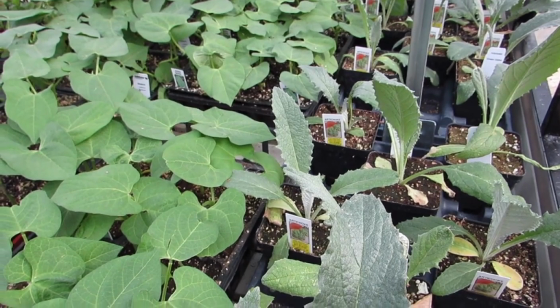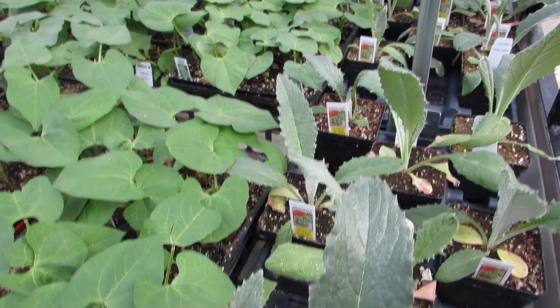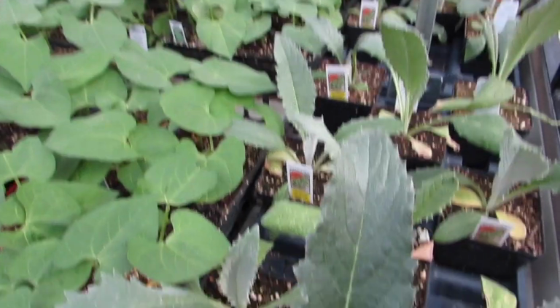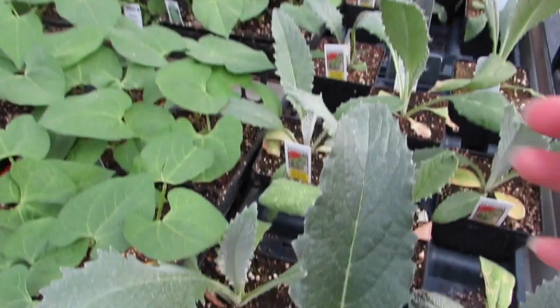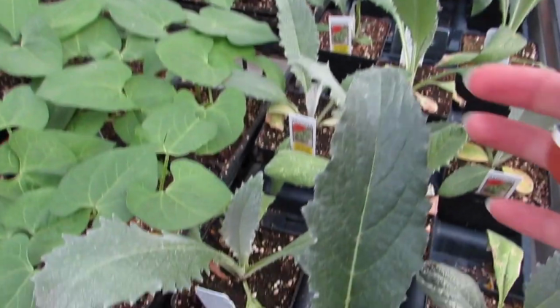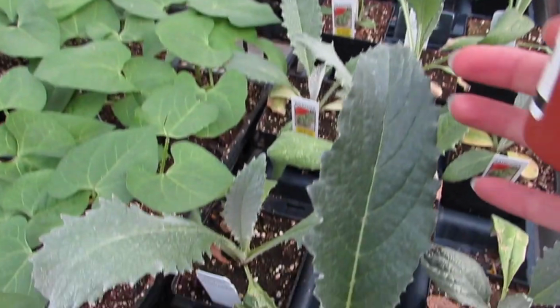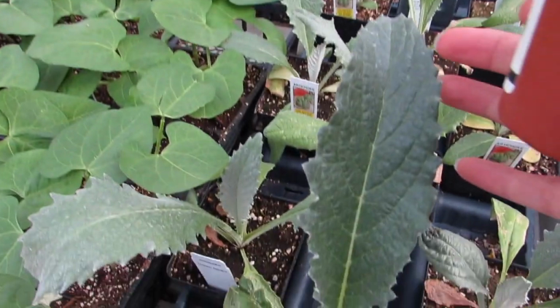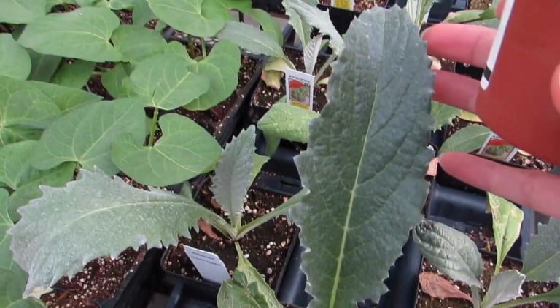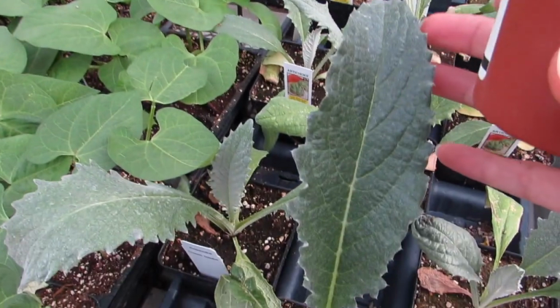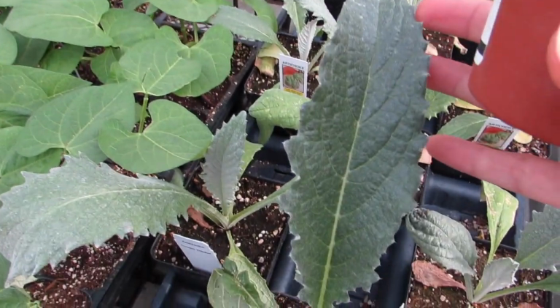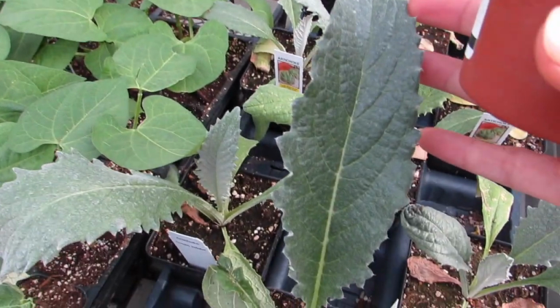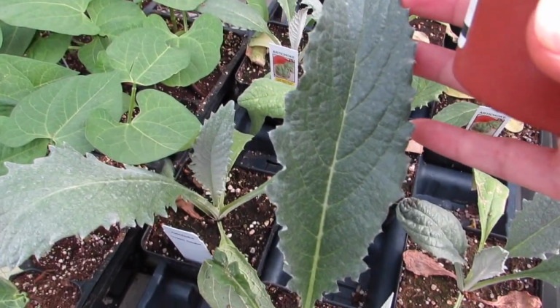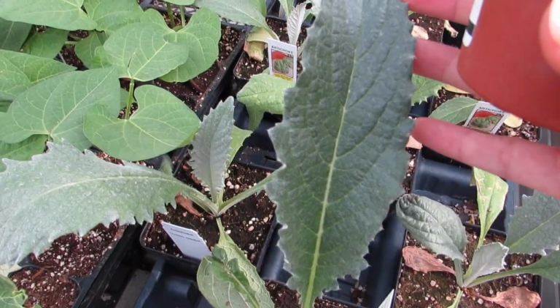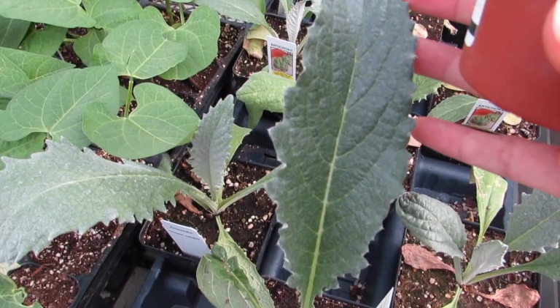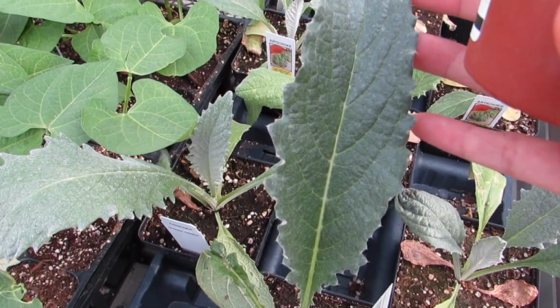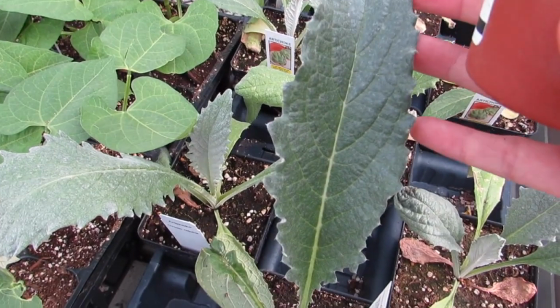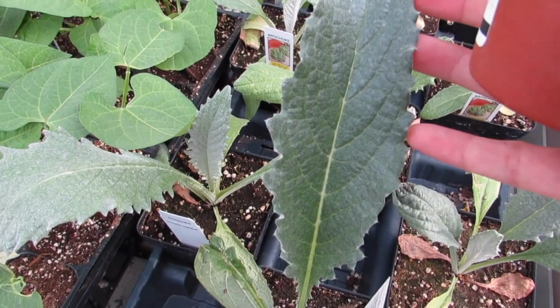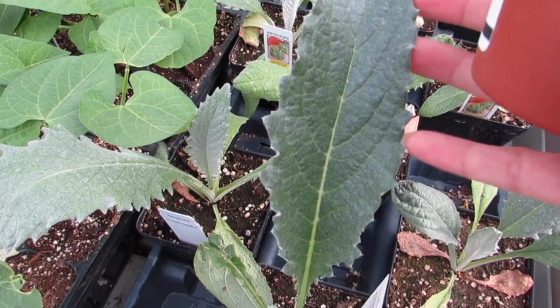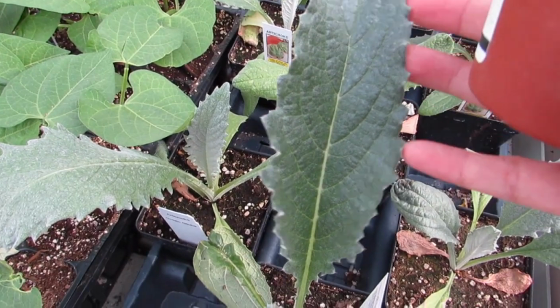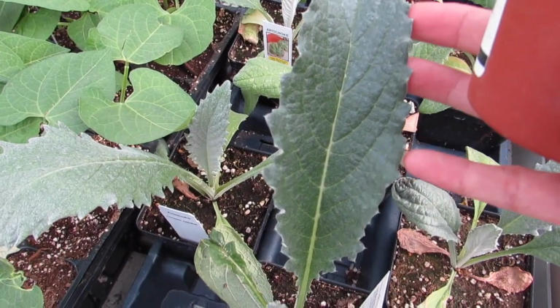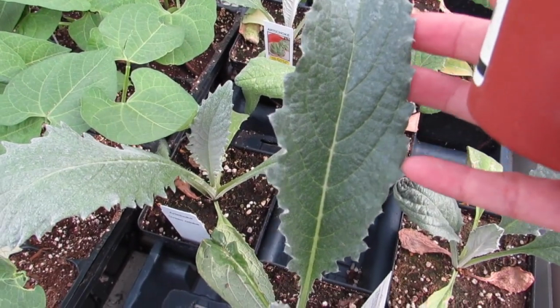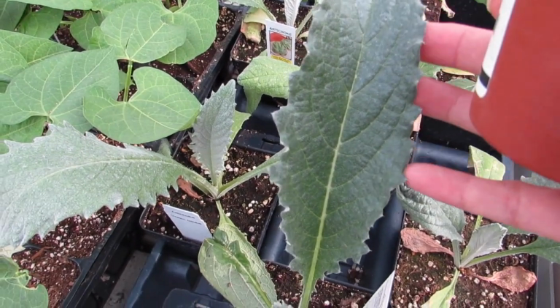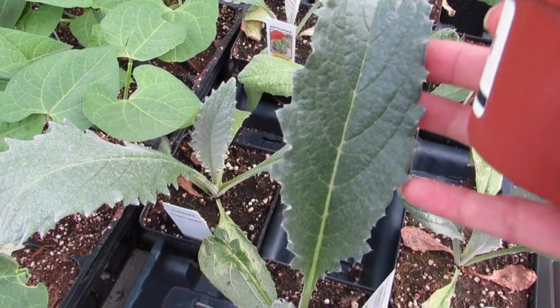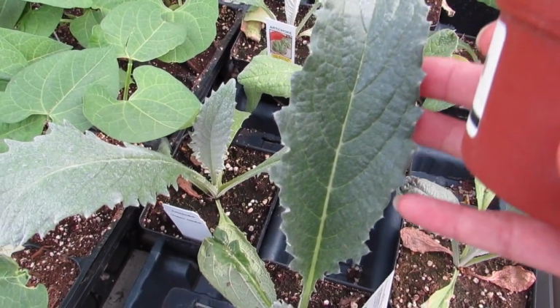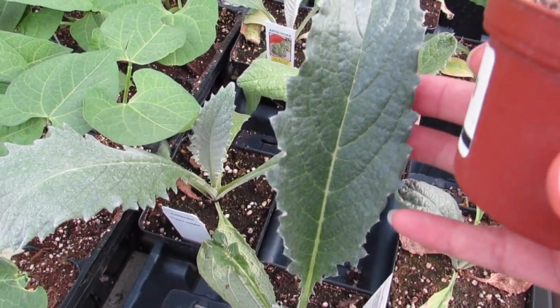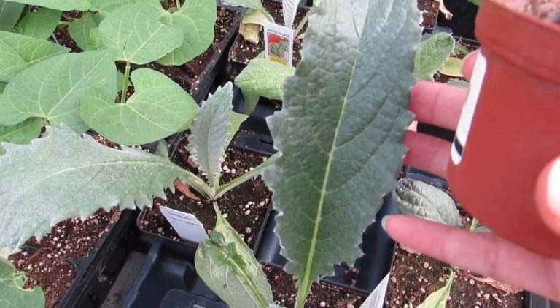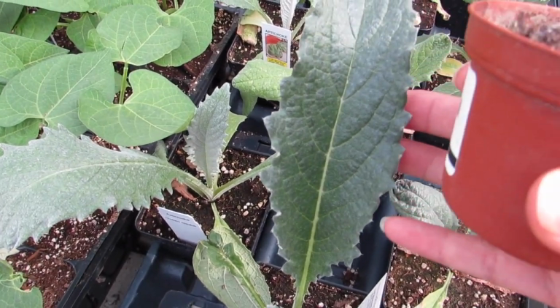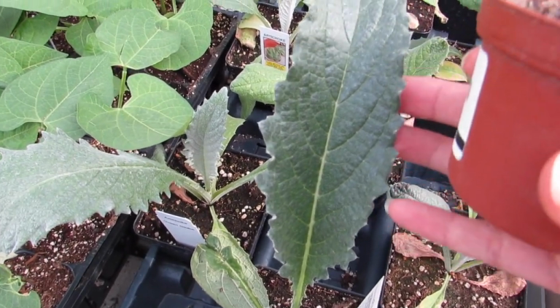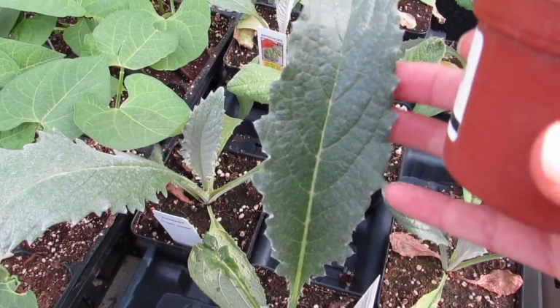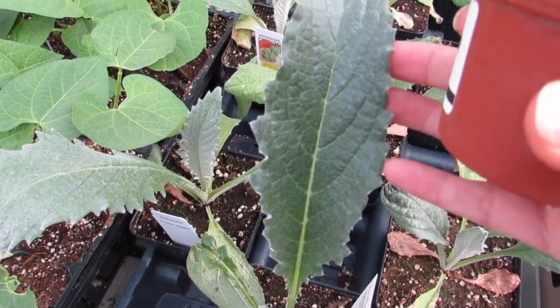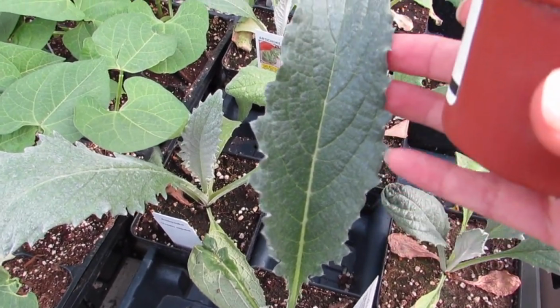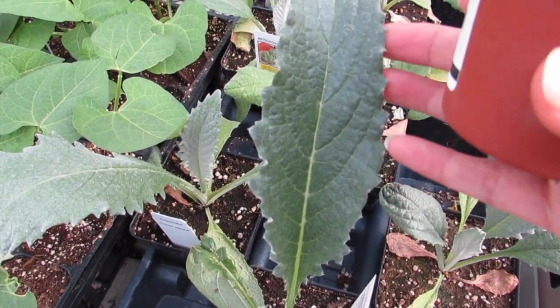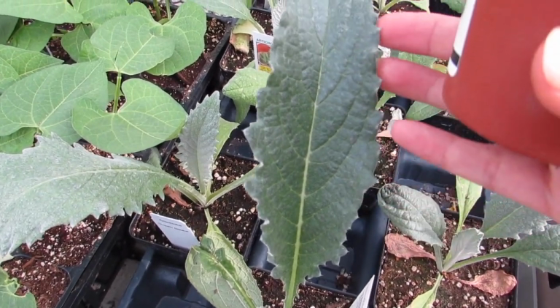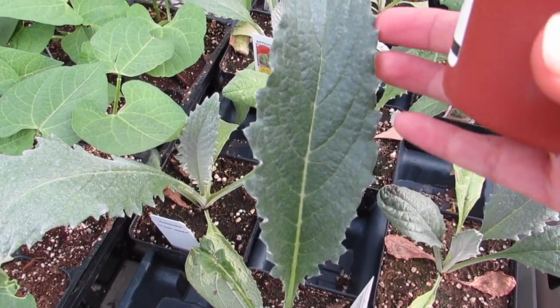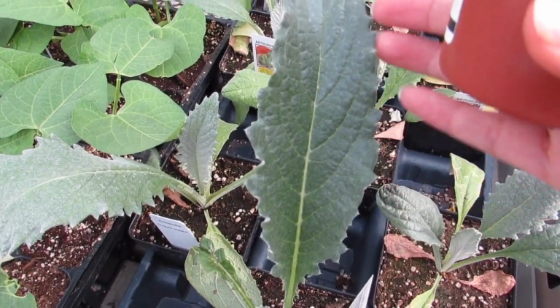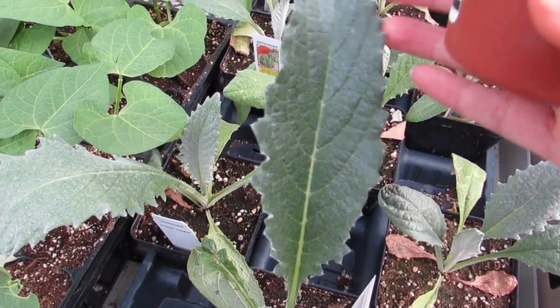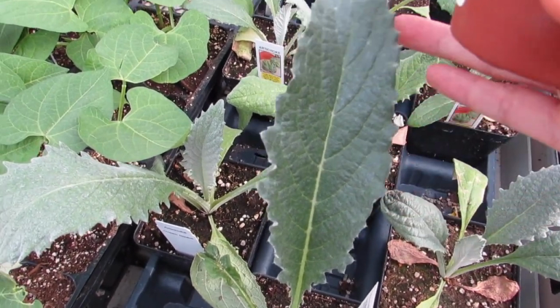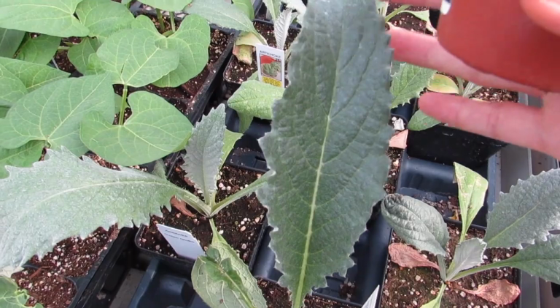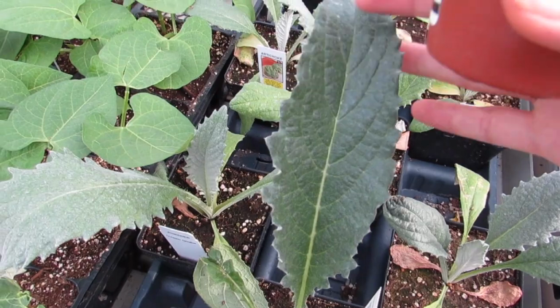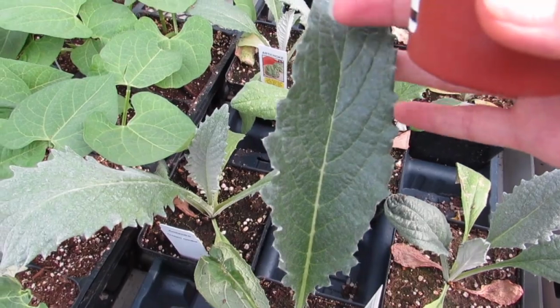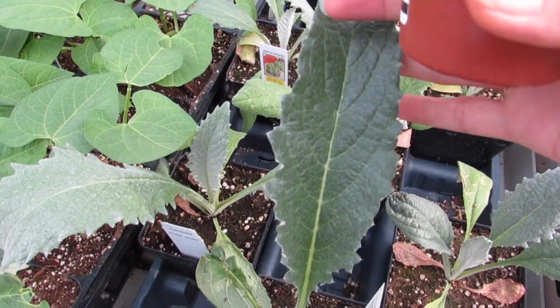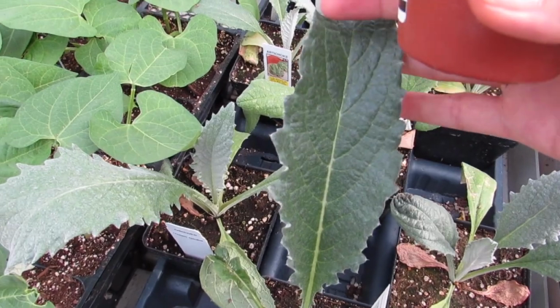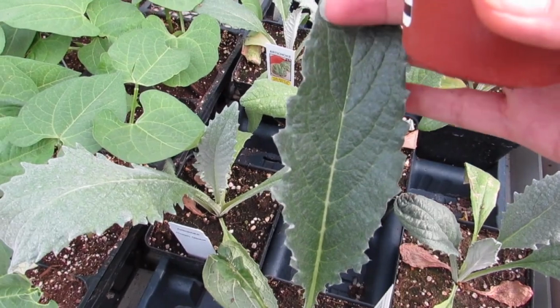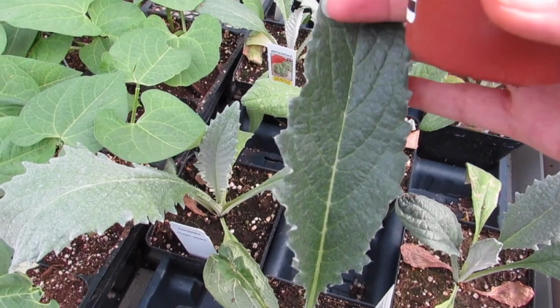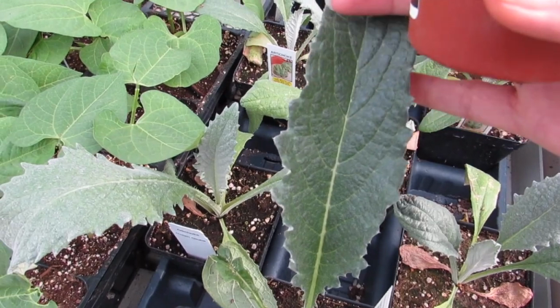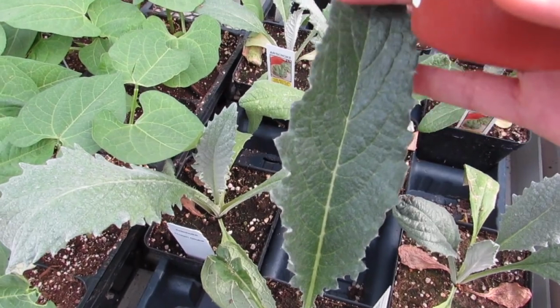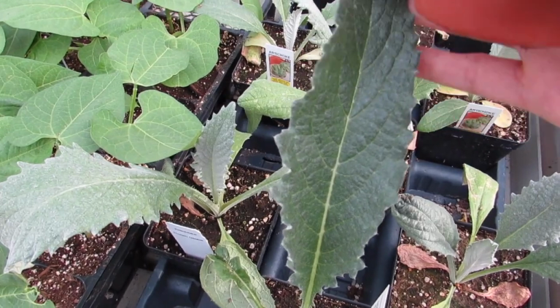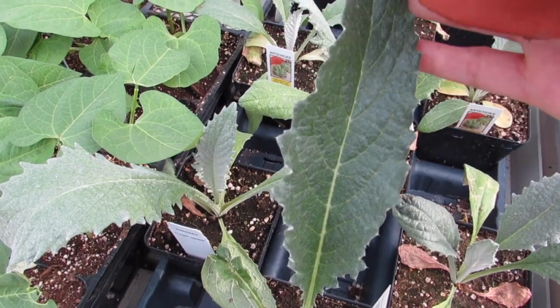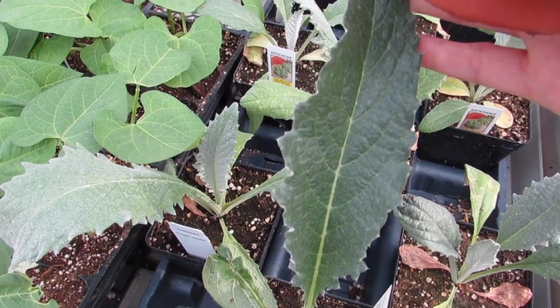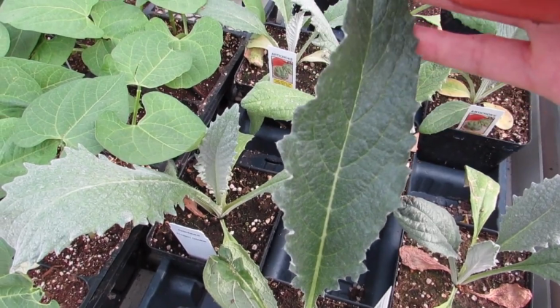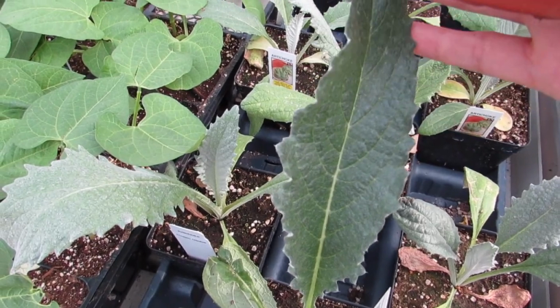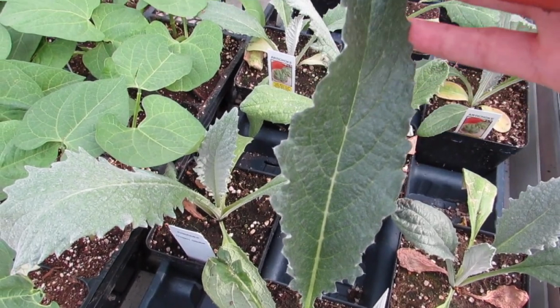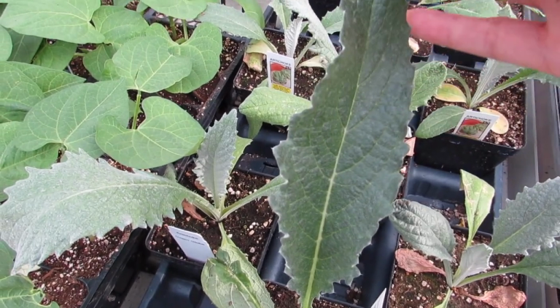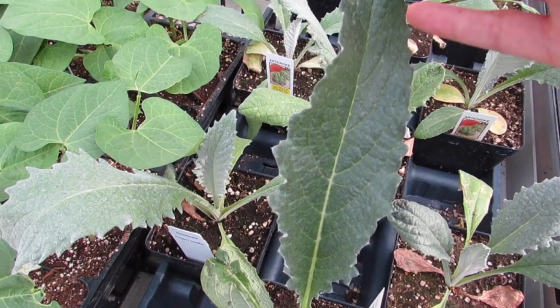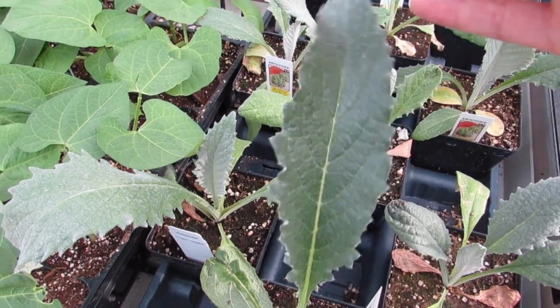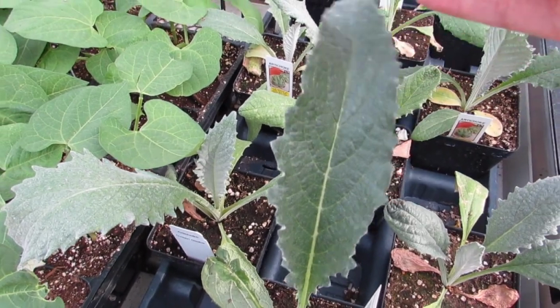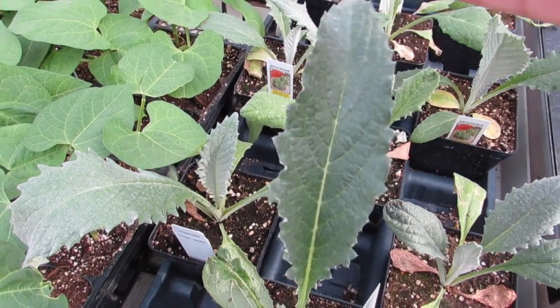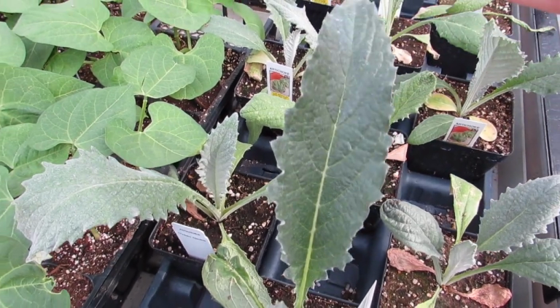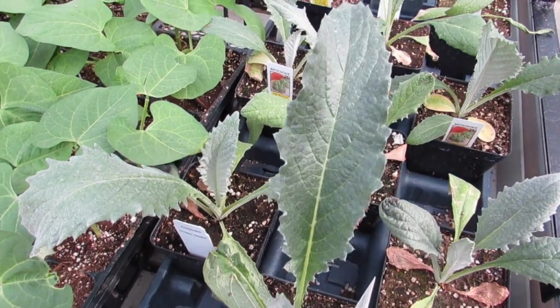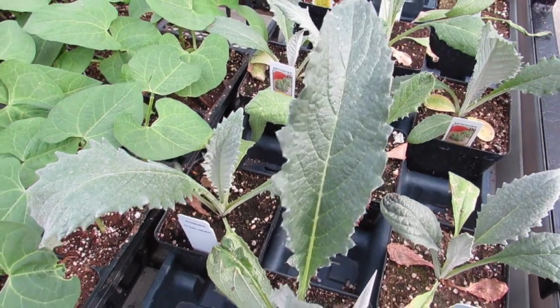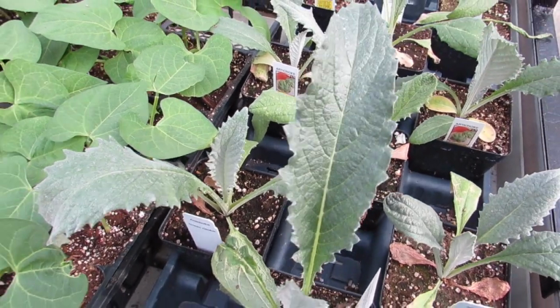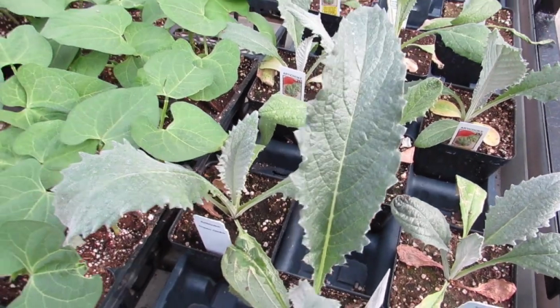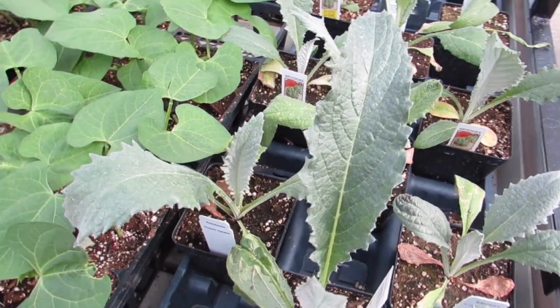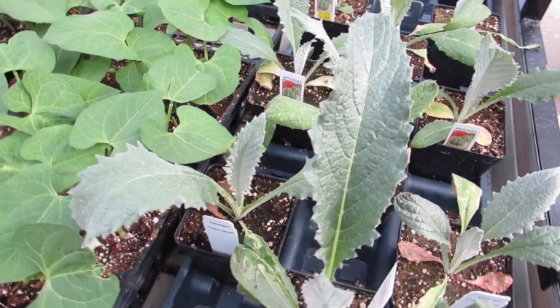I grew okra last year because I've never seen the plant and I wanted to see how it grew. I heard it had really beautiful blooms, and that was correct.